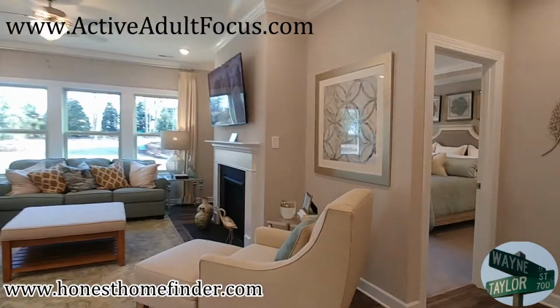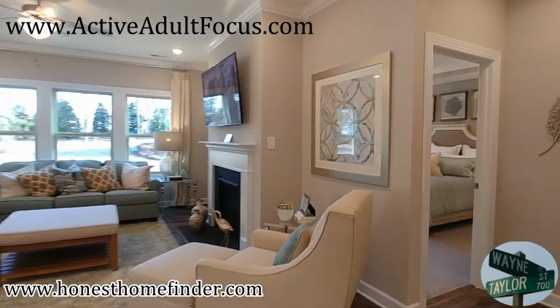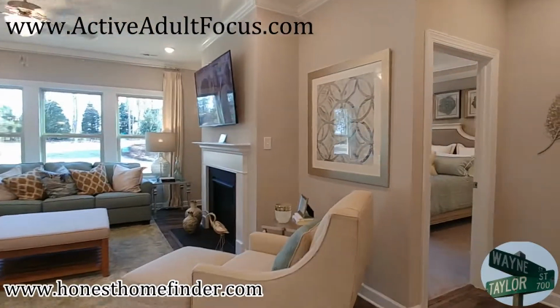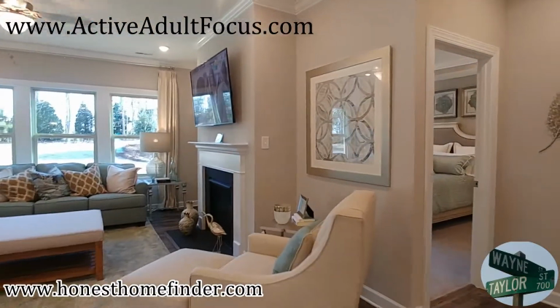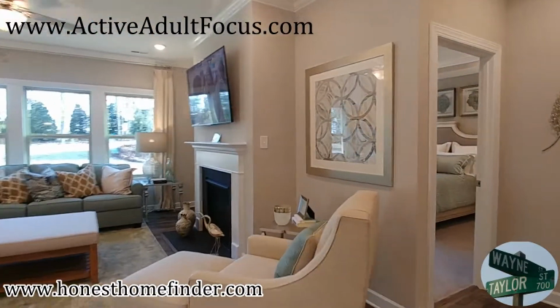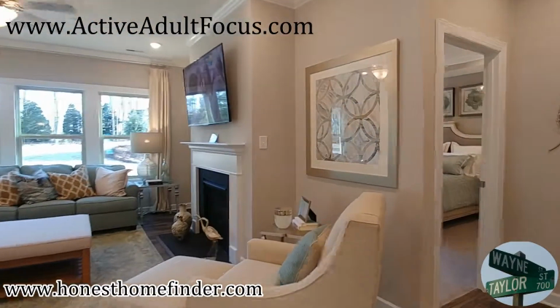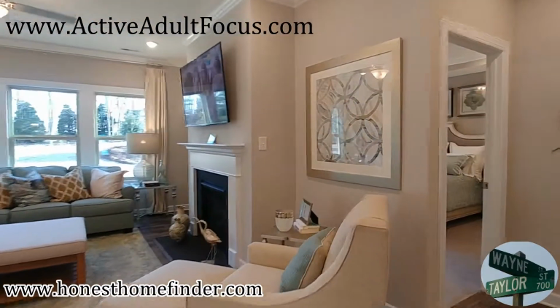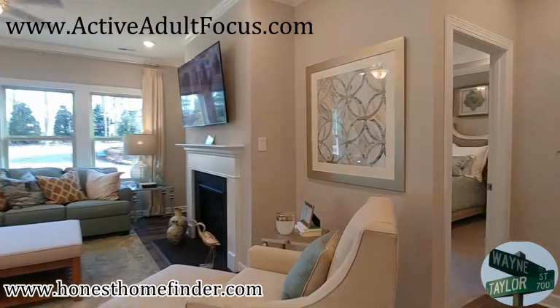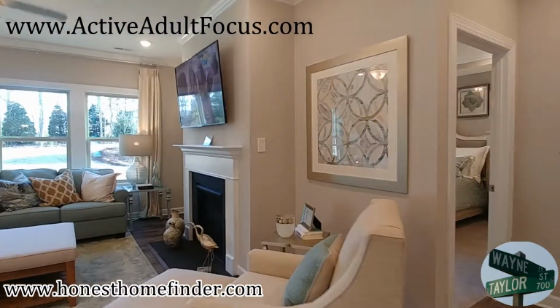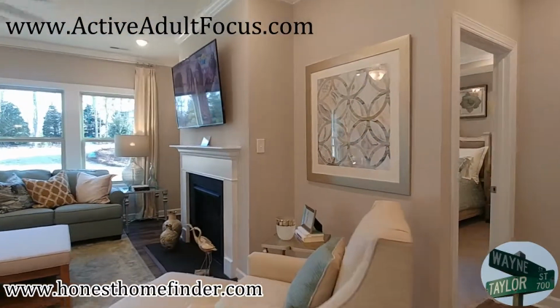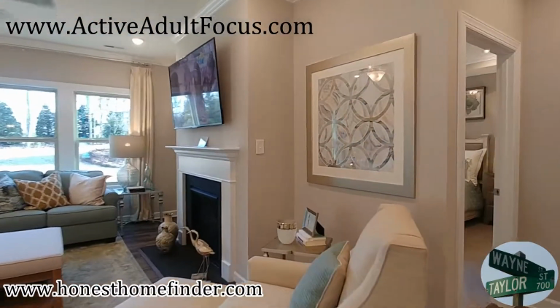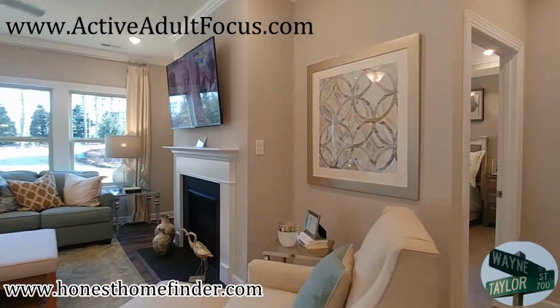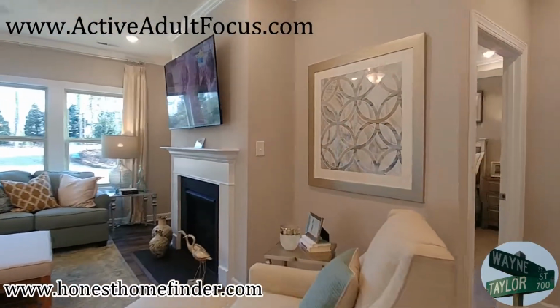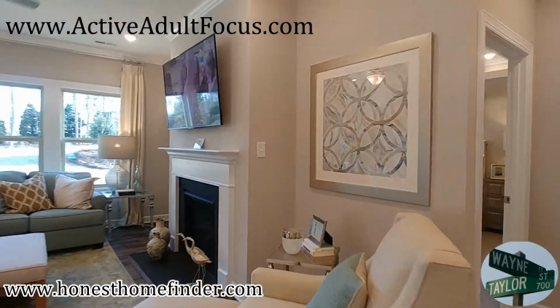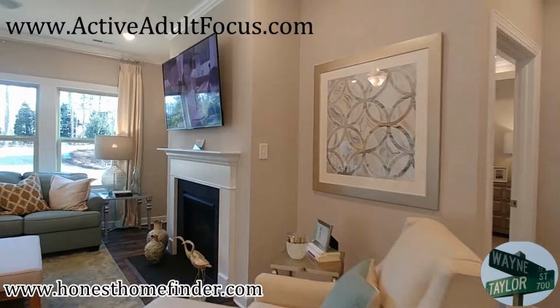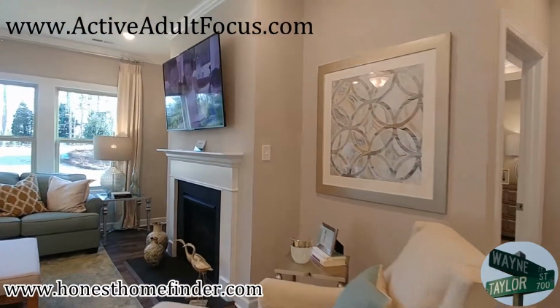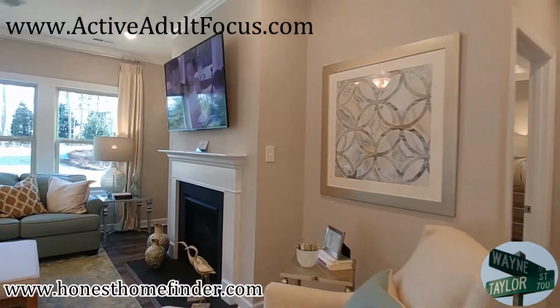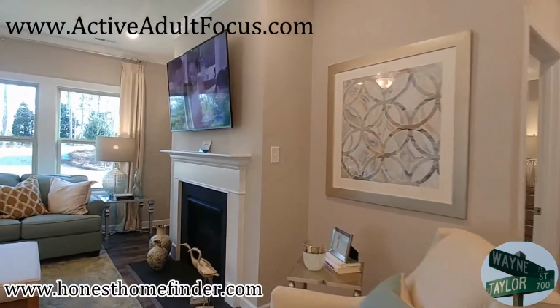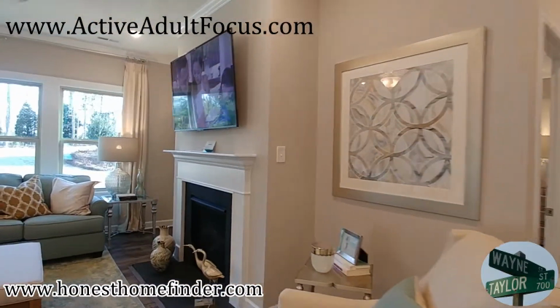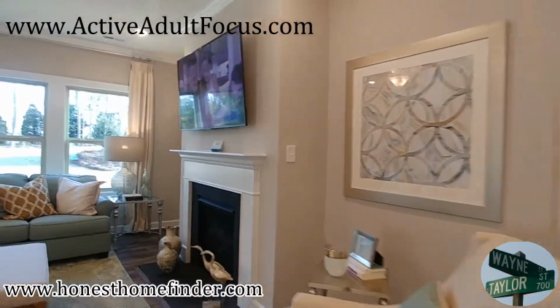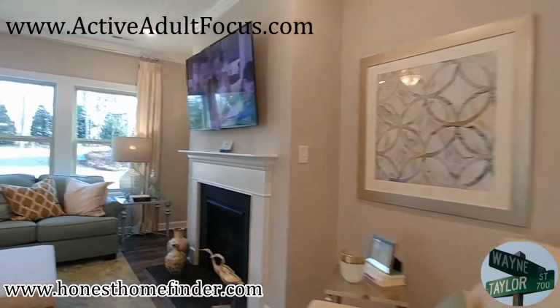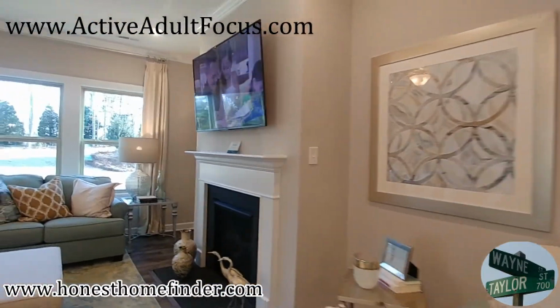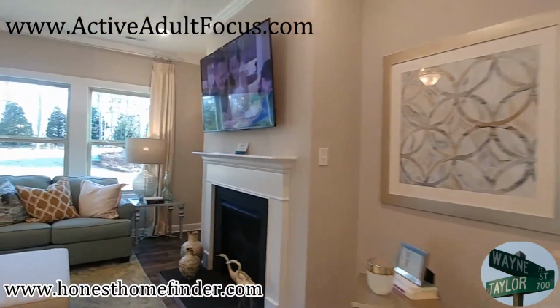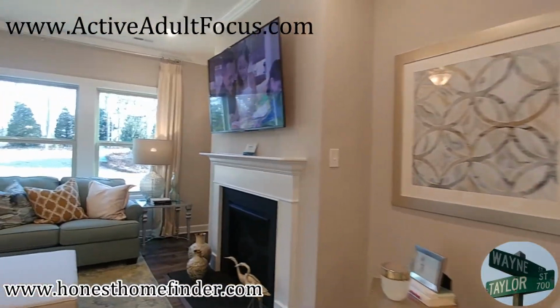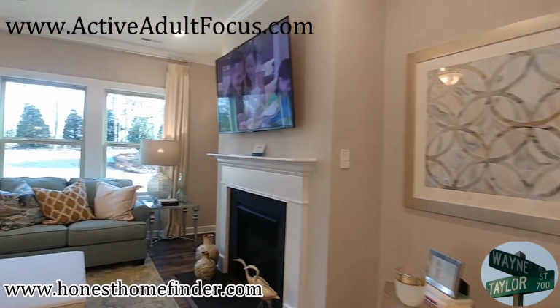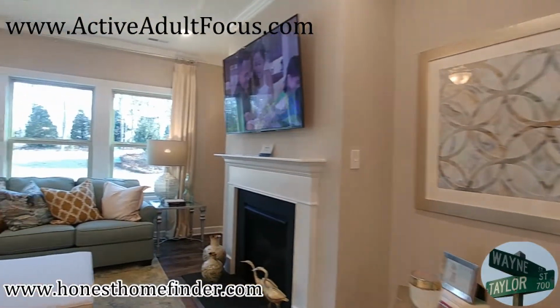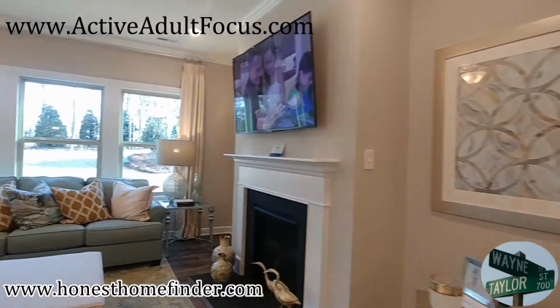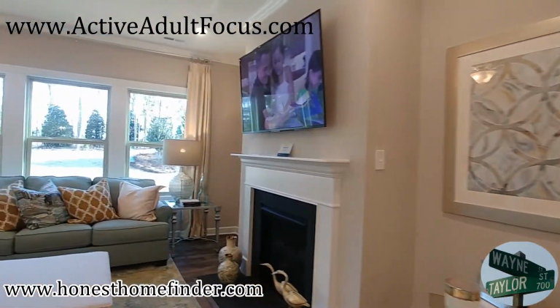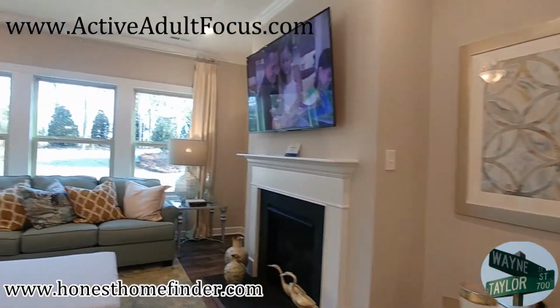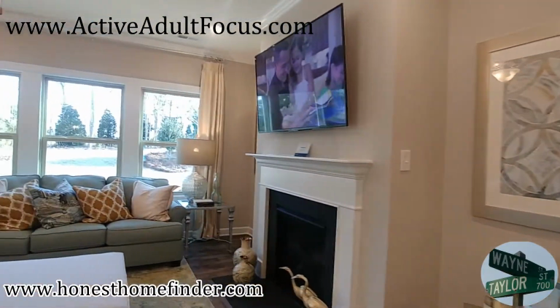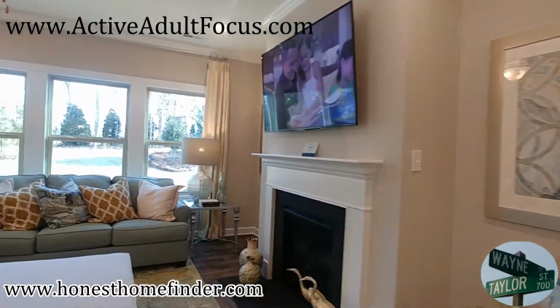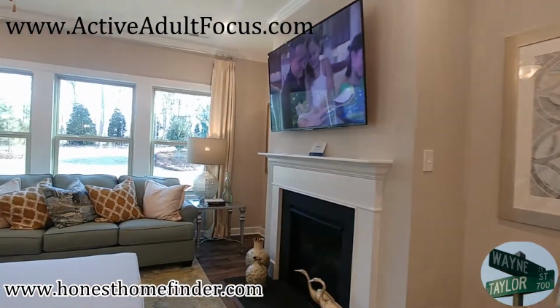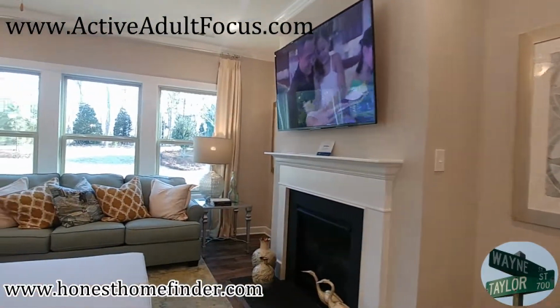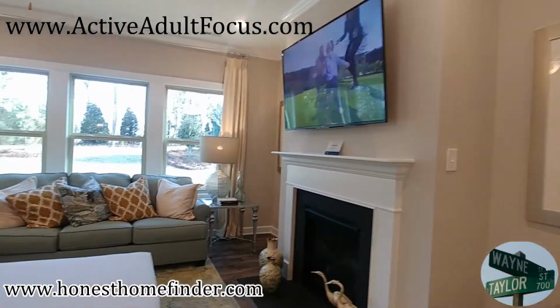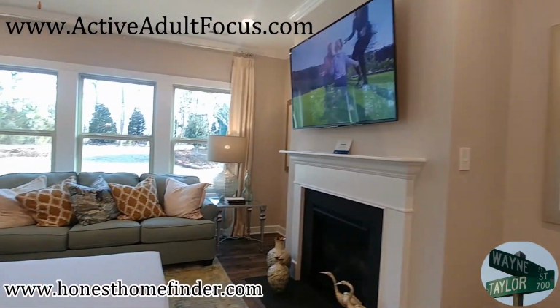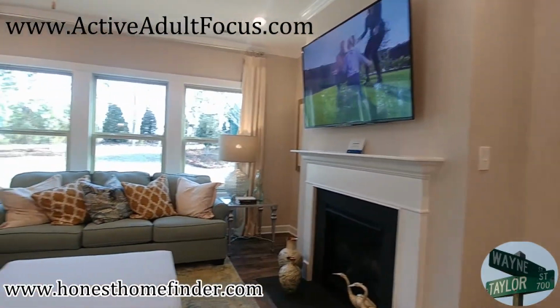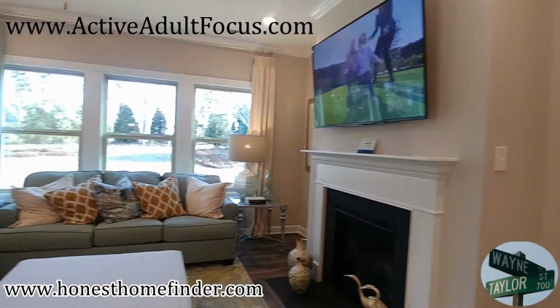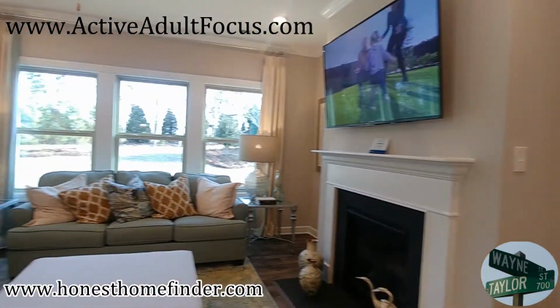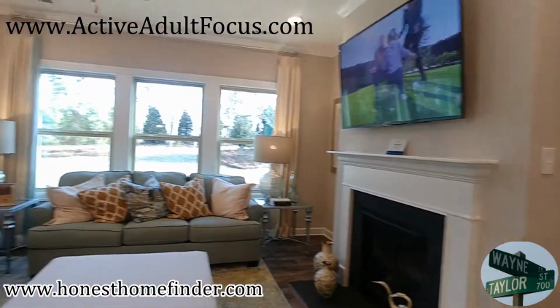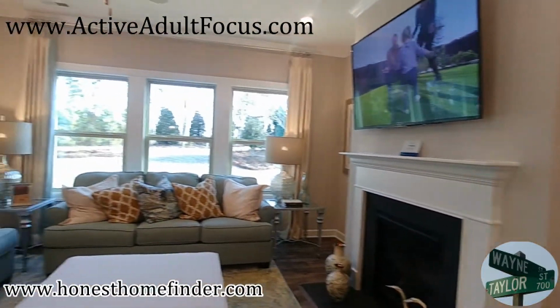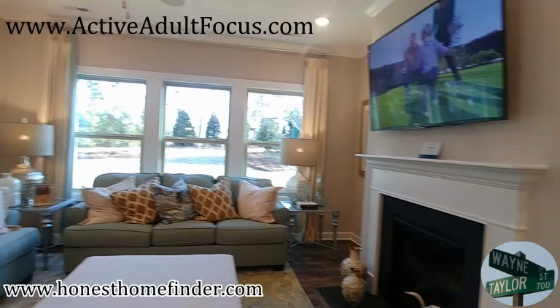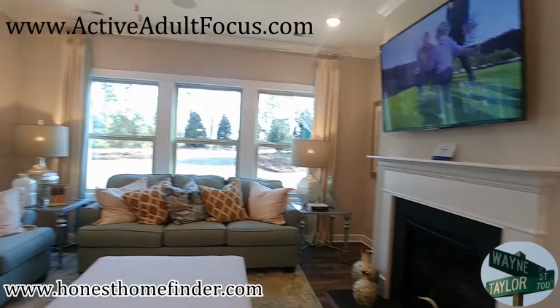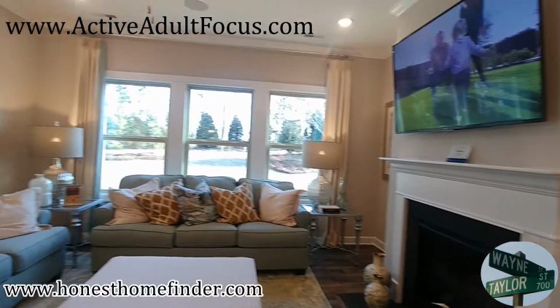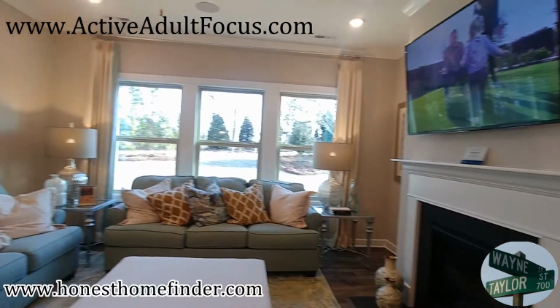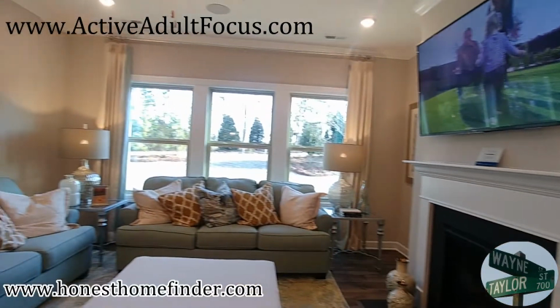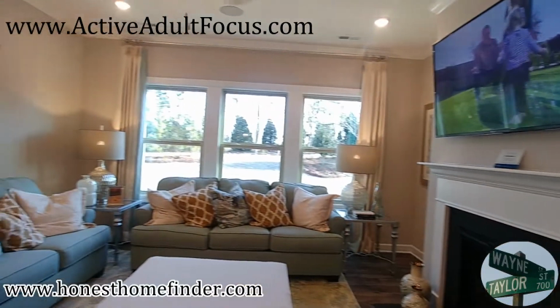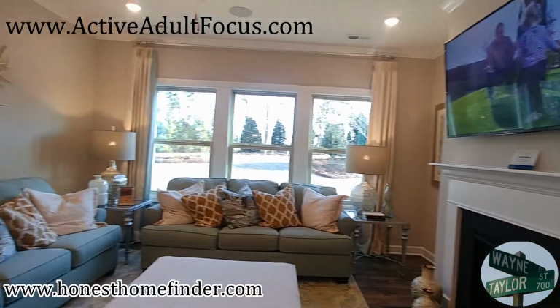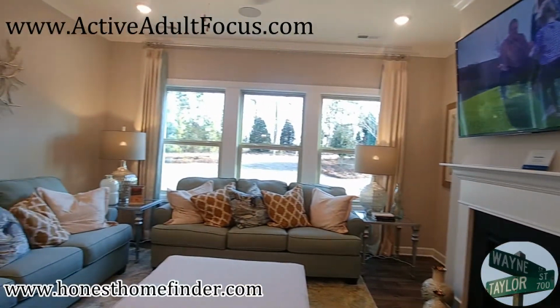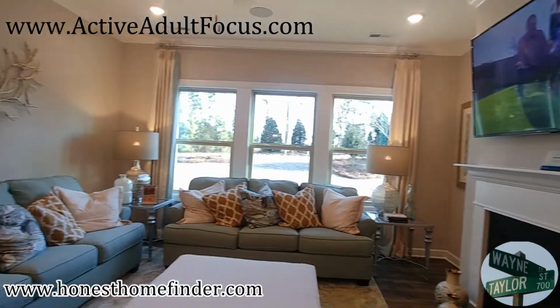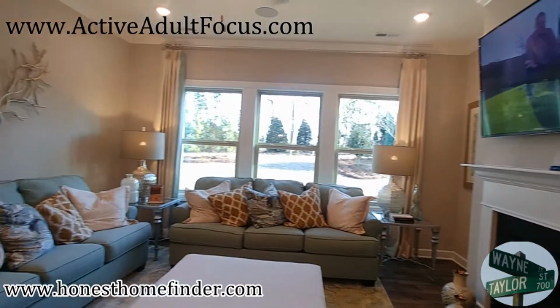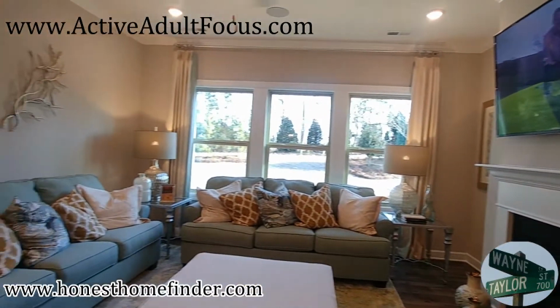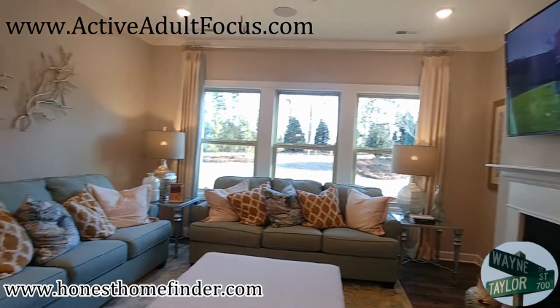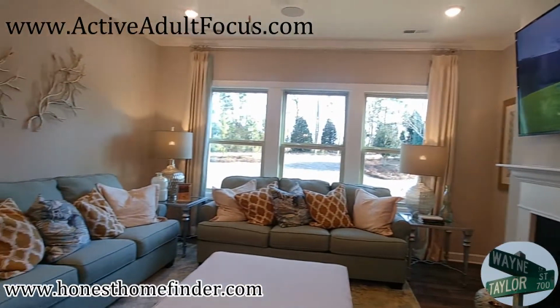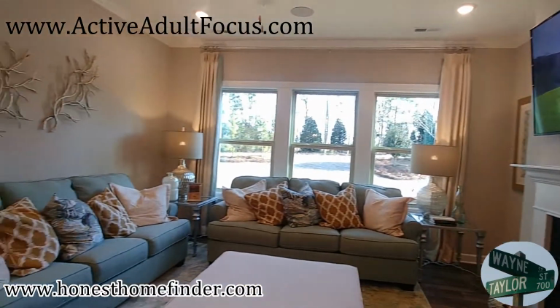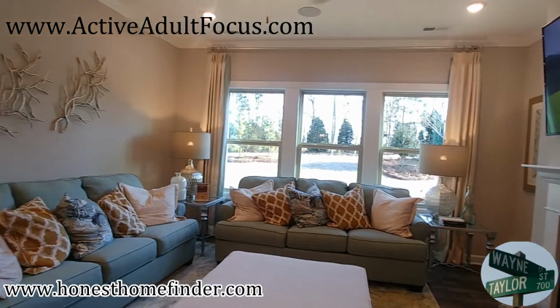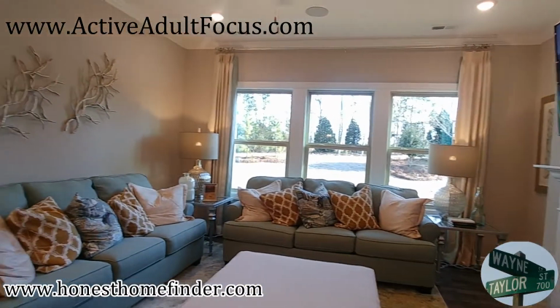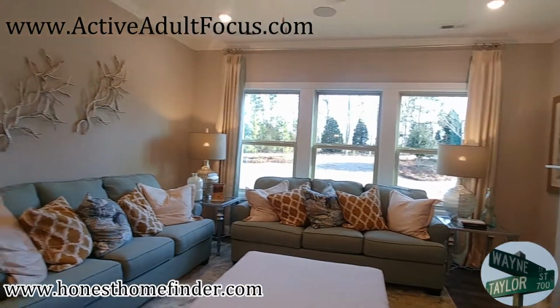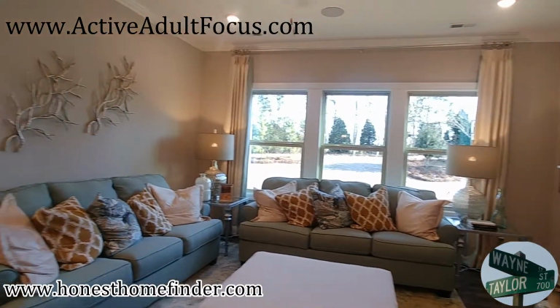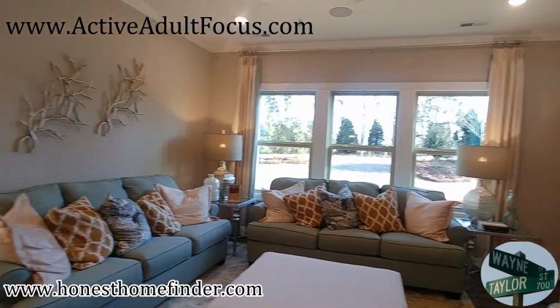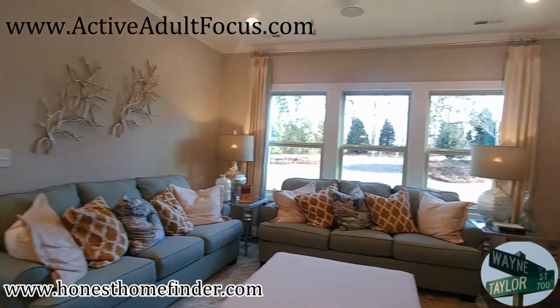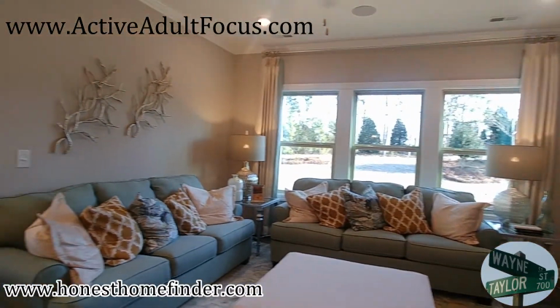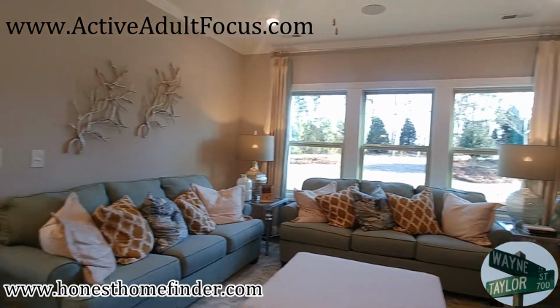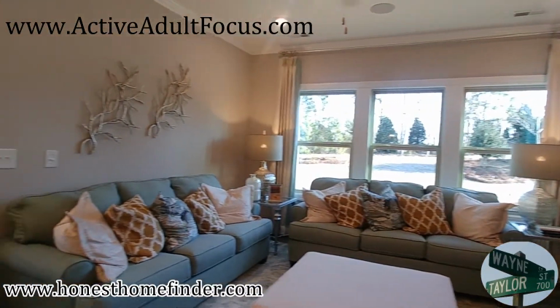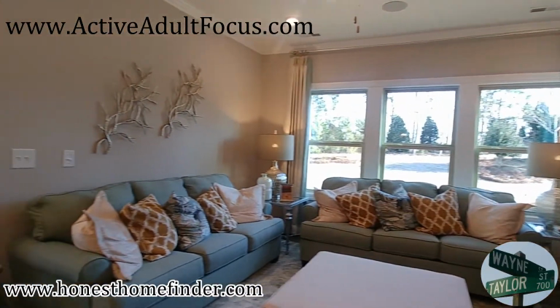I've noticed I do more Meritage Homes neighborhoods than I have in a while. I just think they're hitting on all cylinders right at the moment.